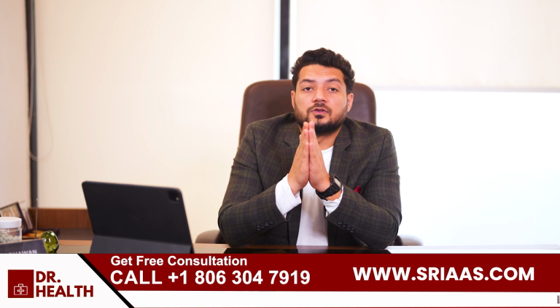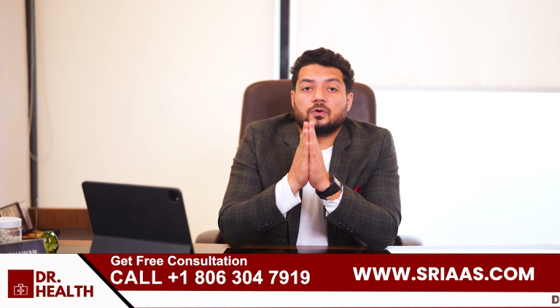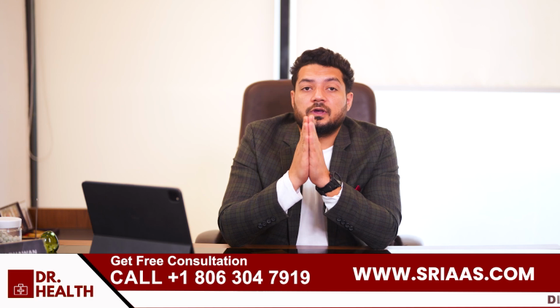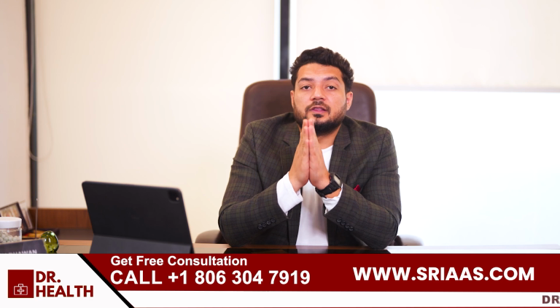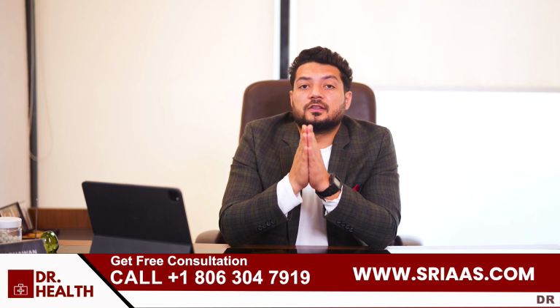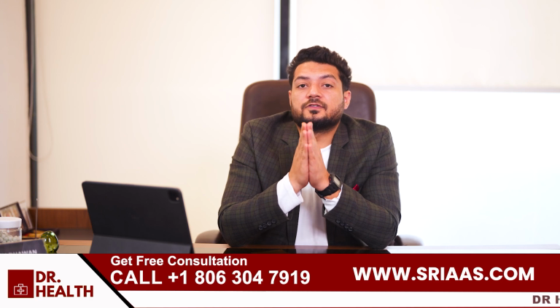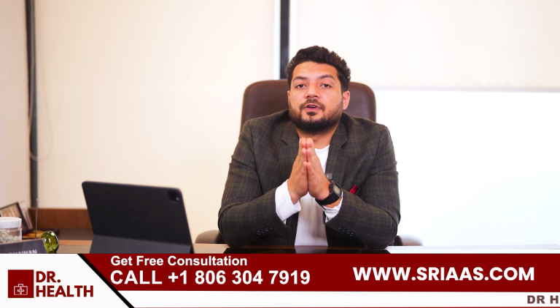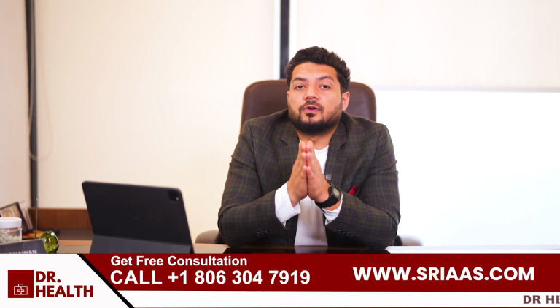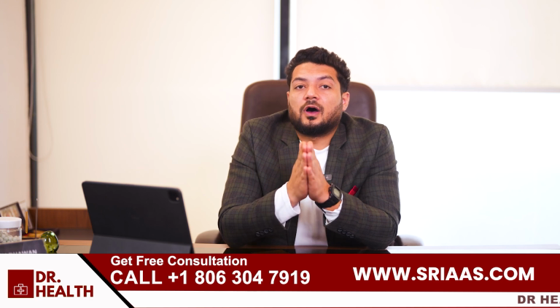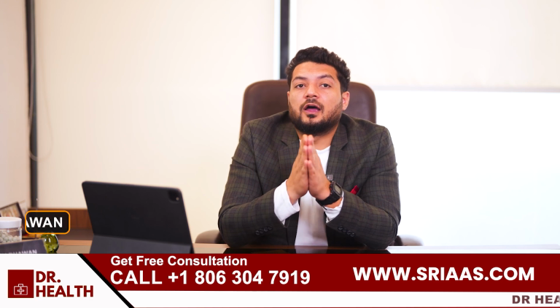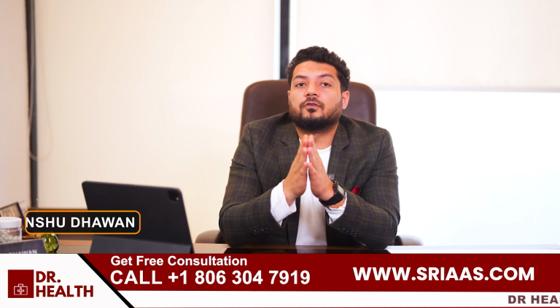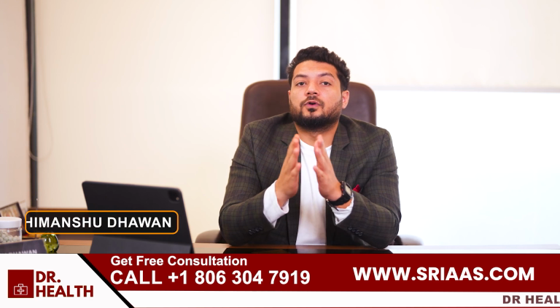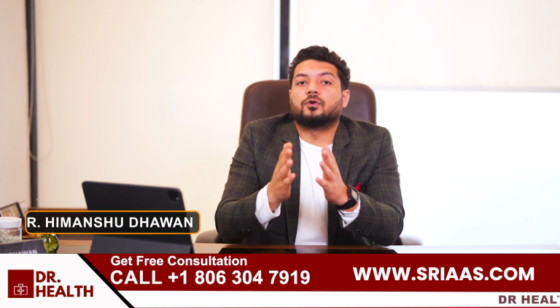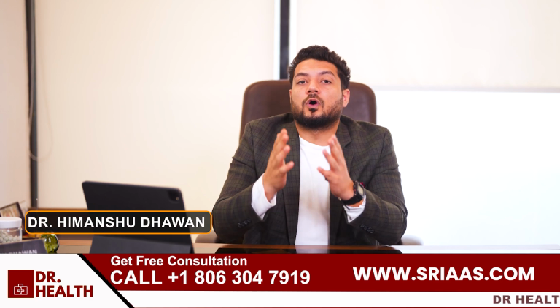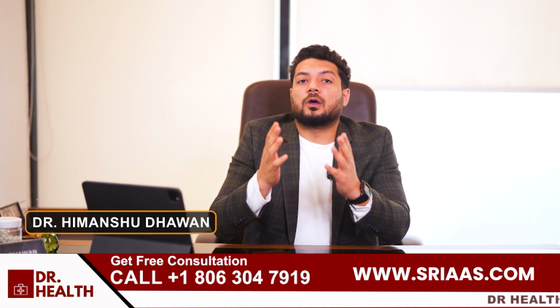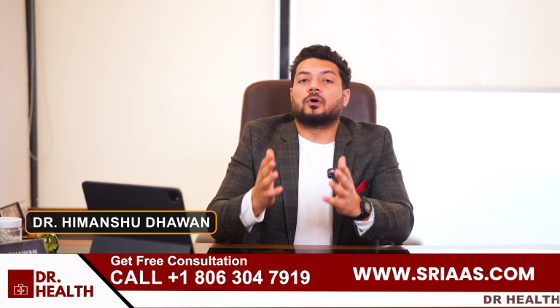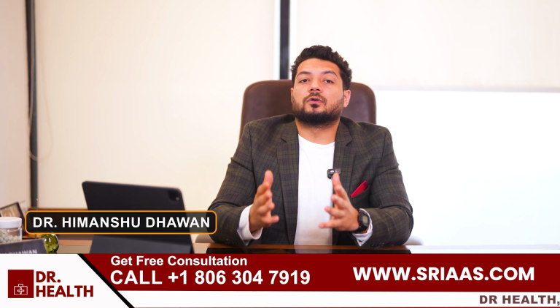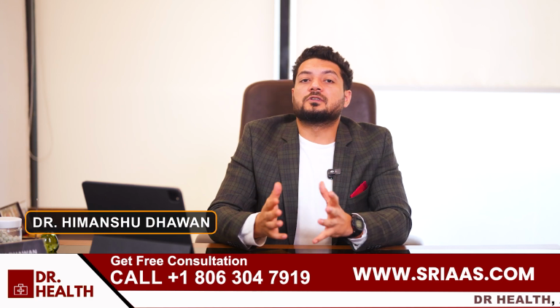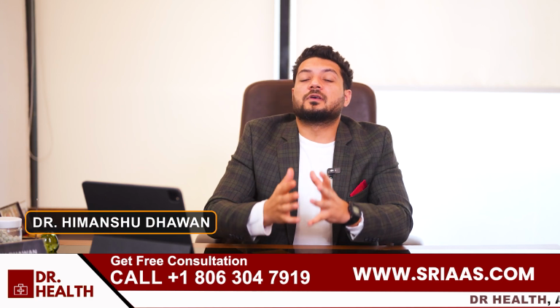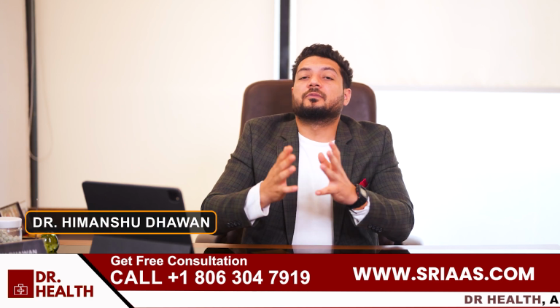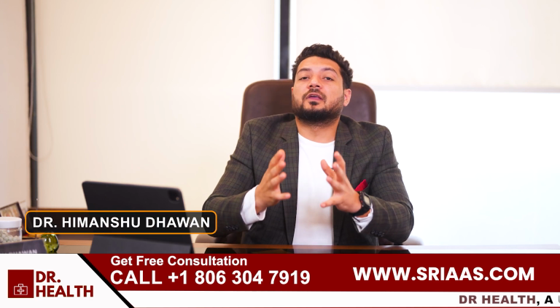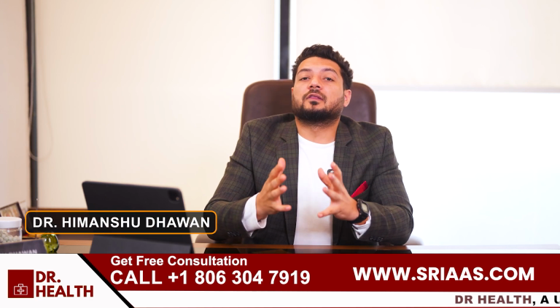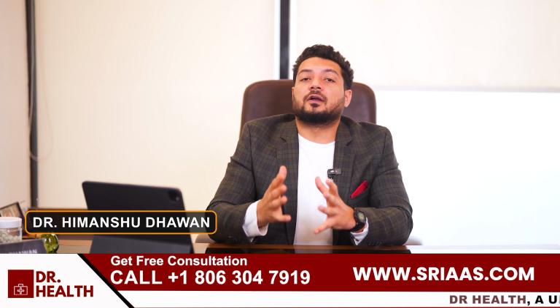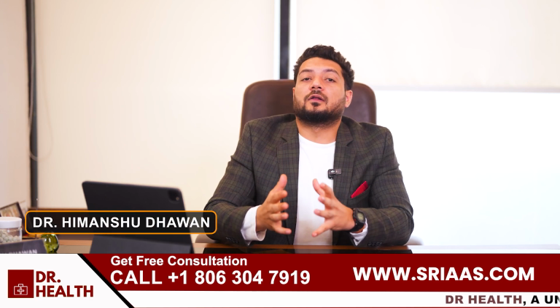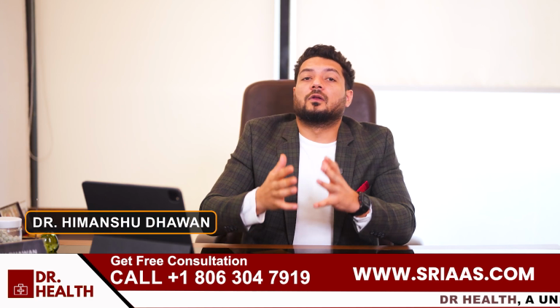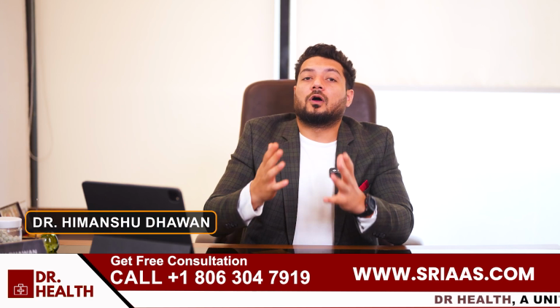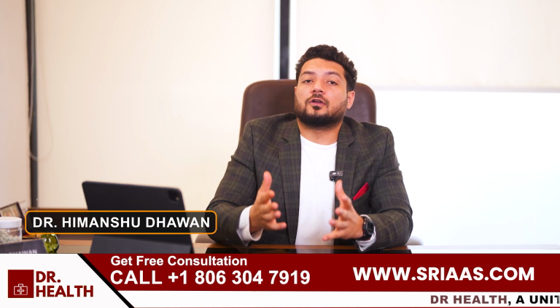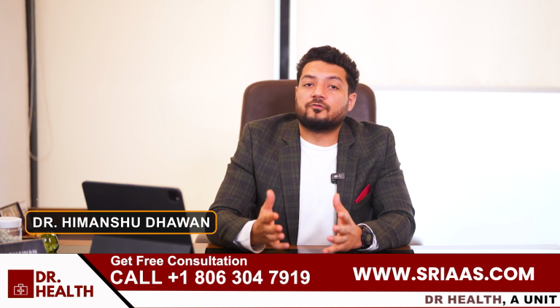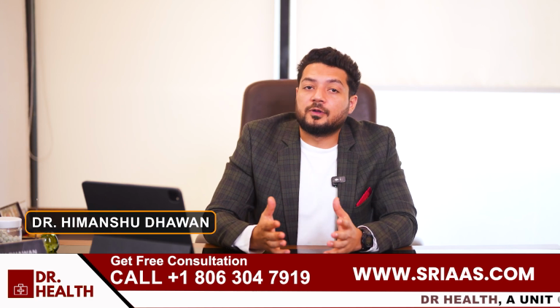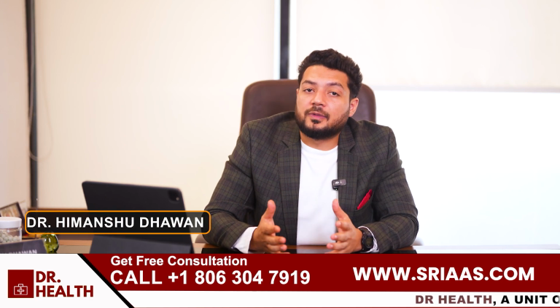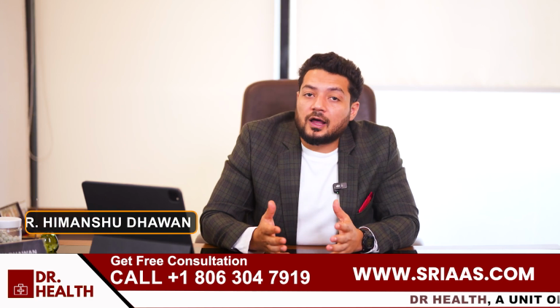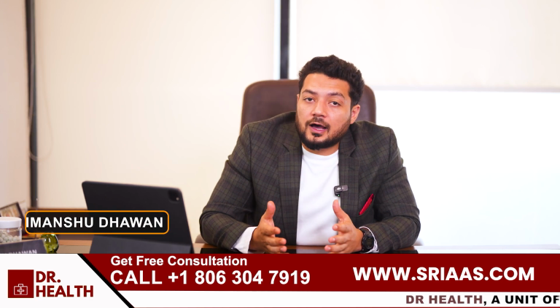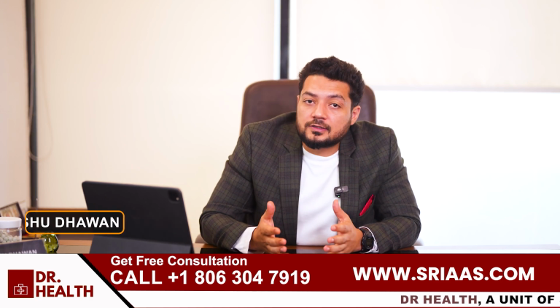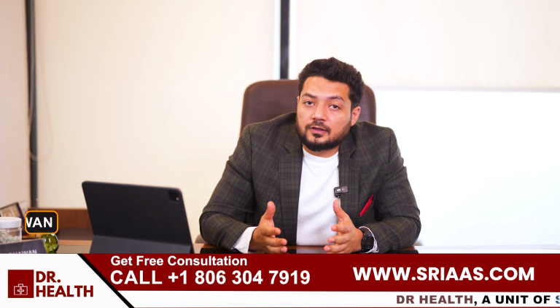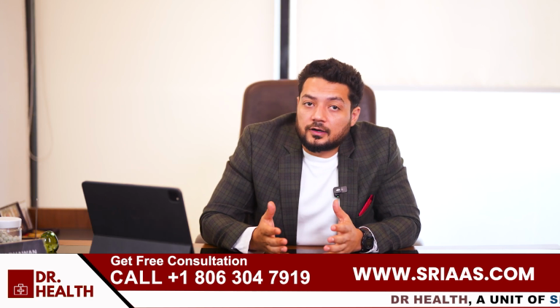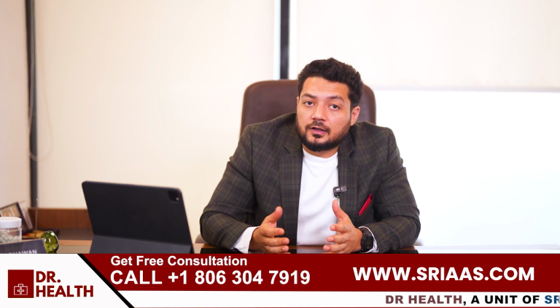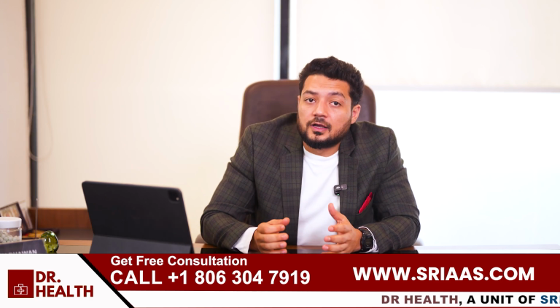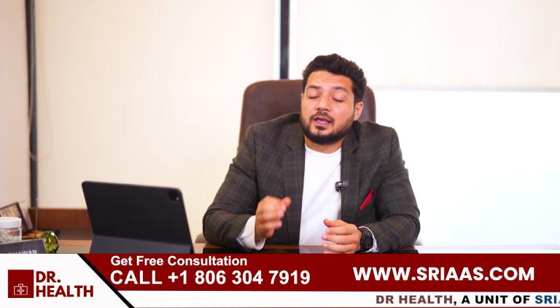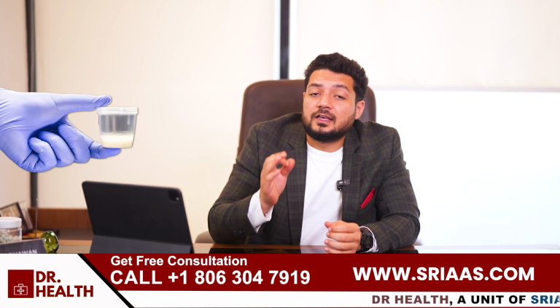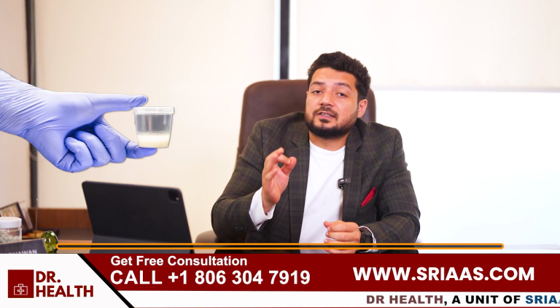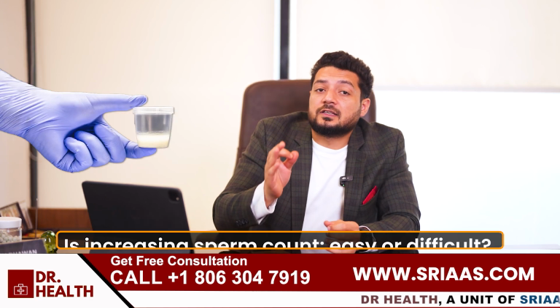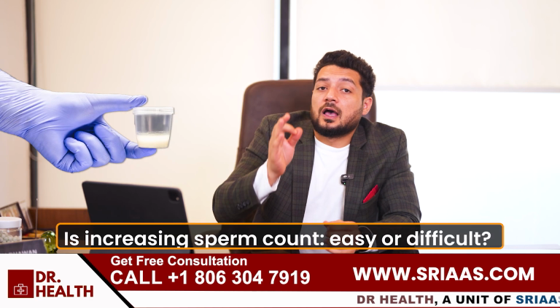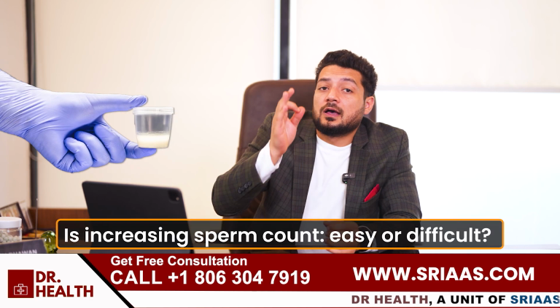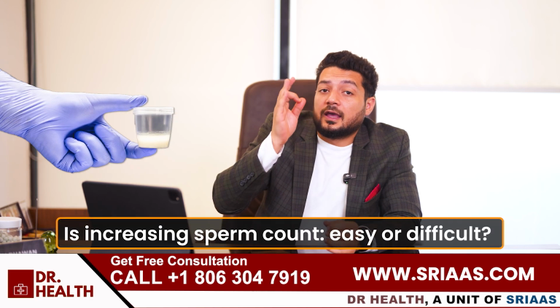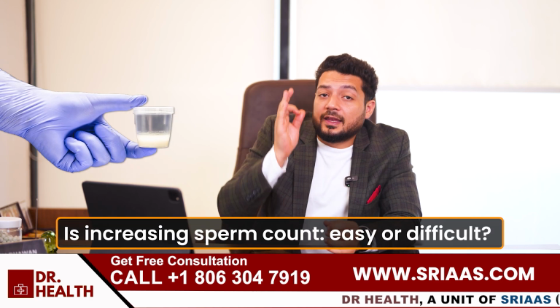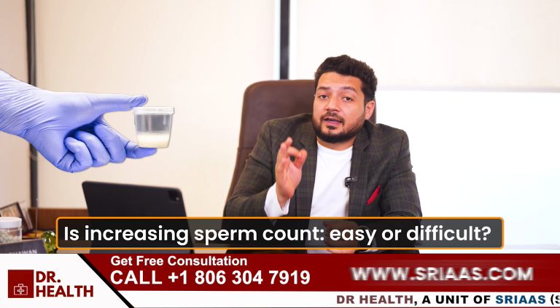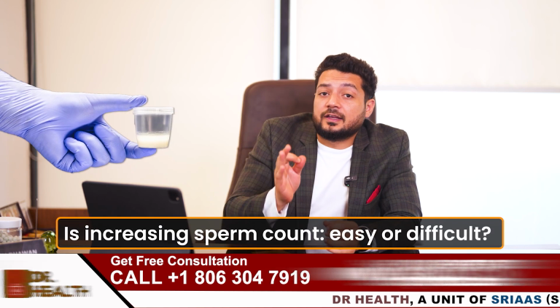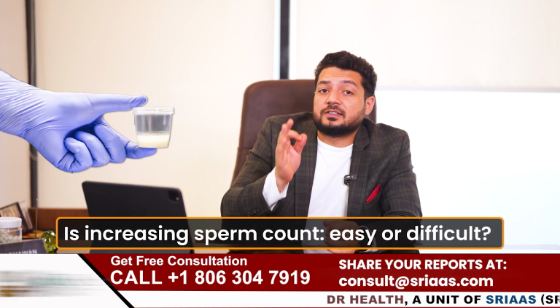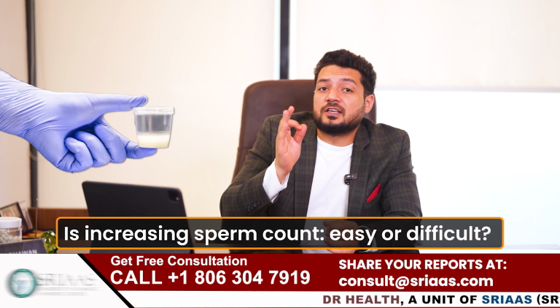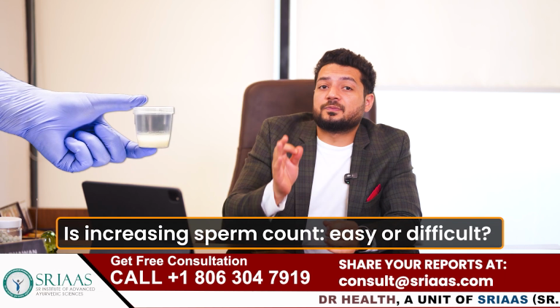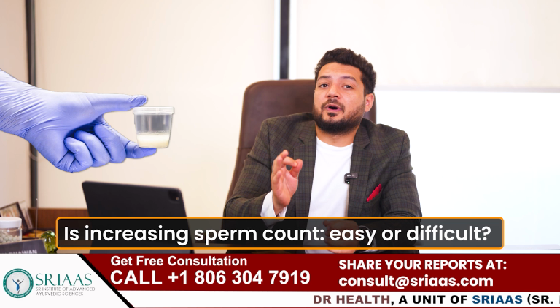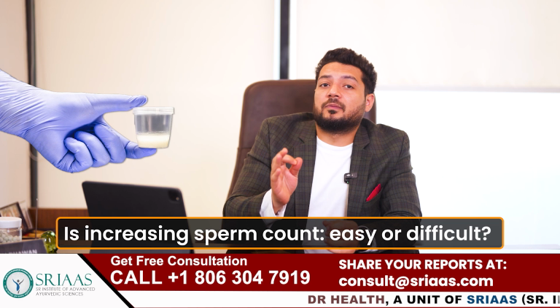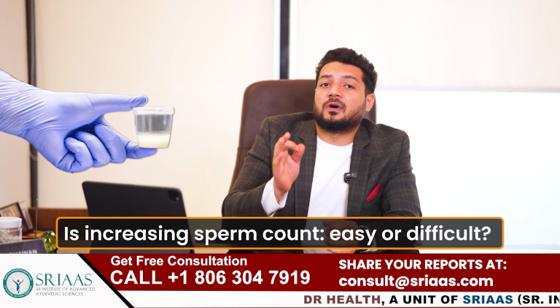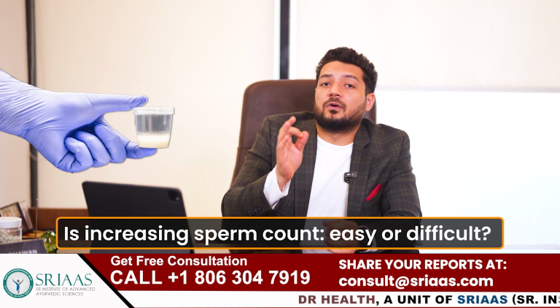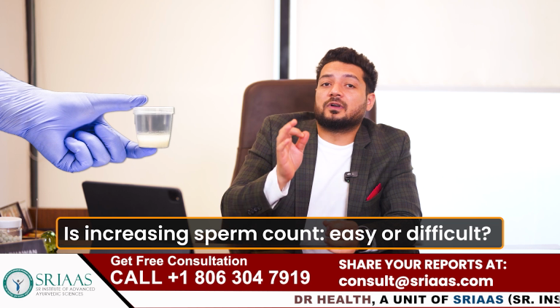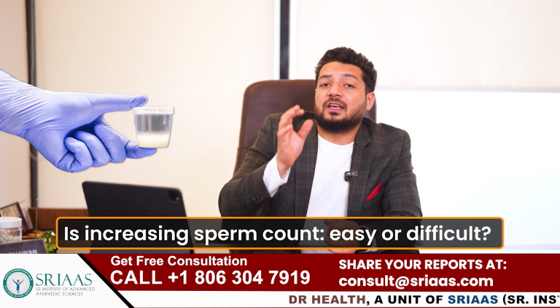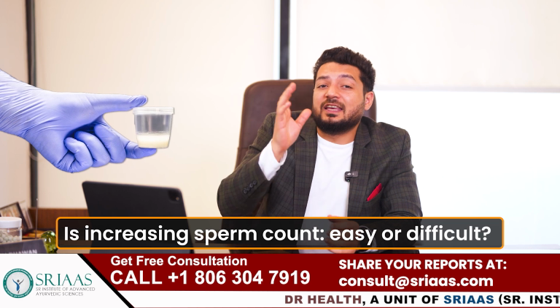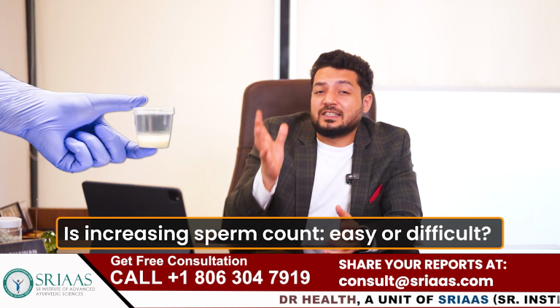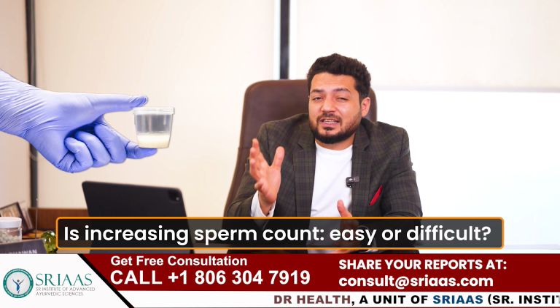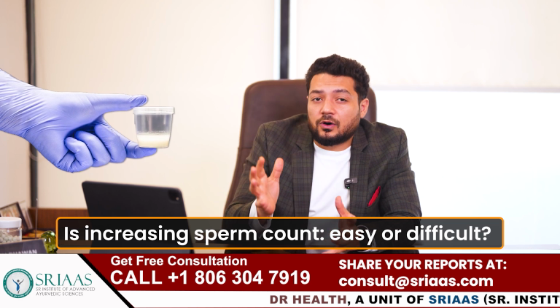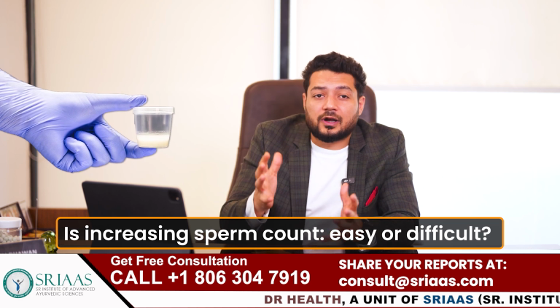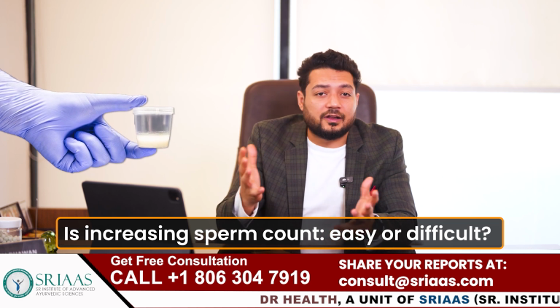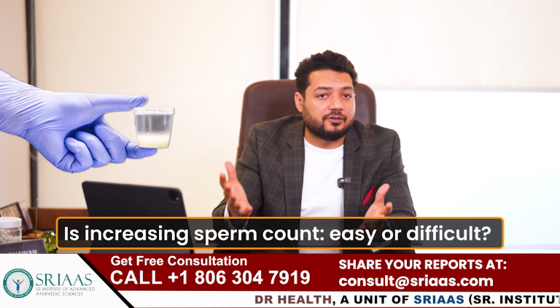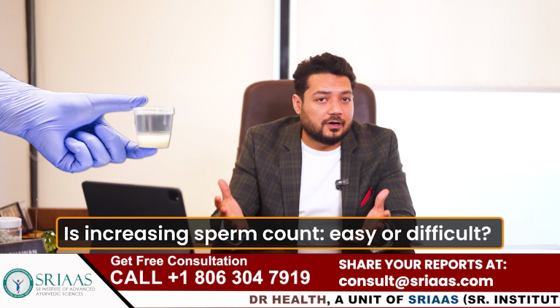In this video, I want to talk about something that a lot of people ask about. Is increasing sperm count easy or difficult?